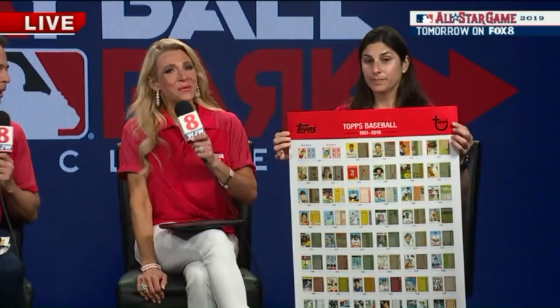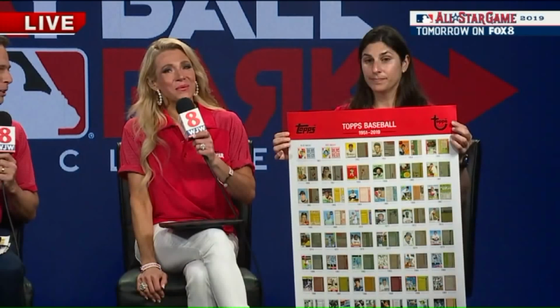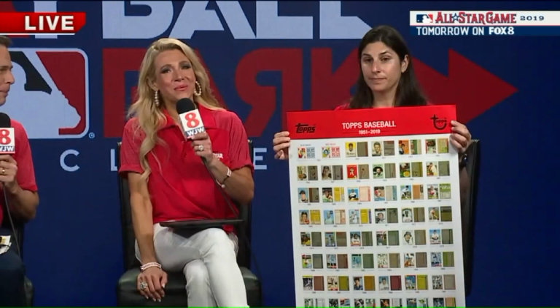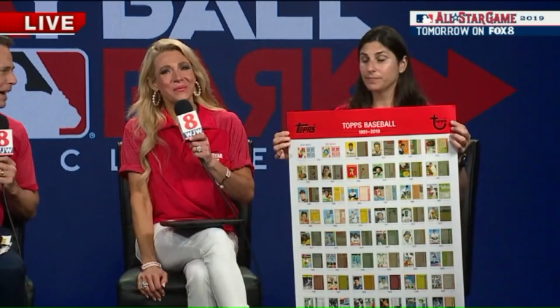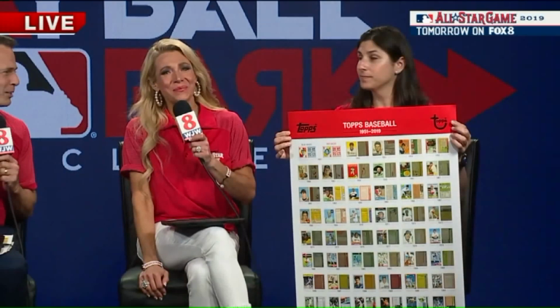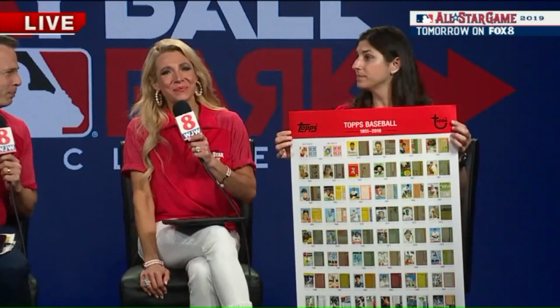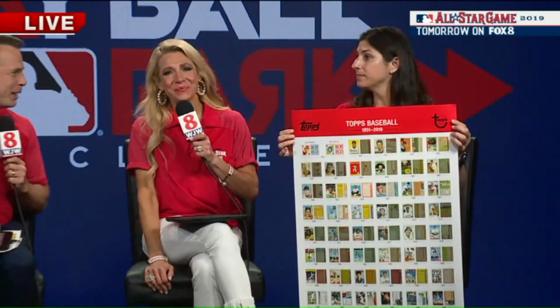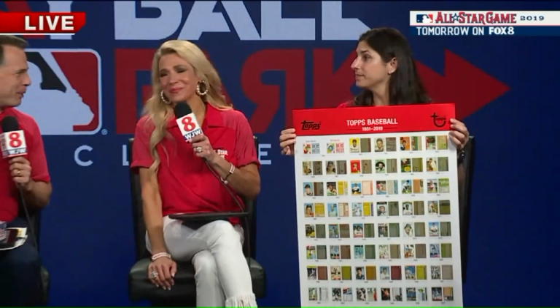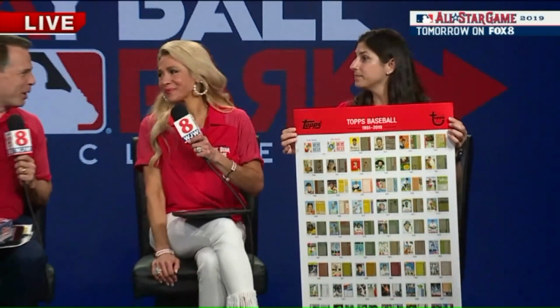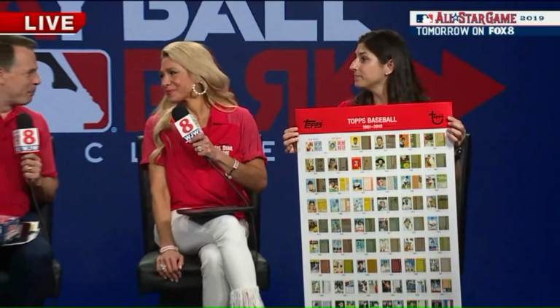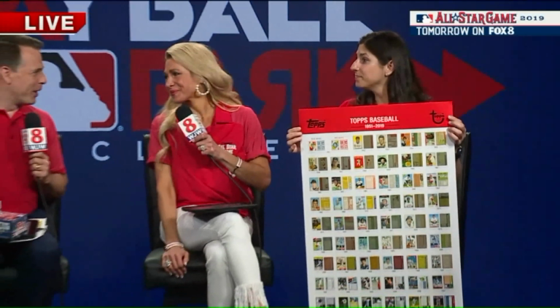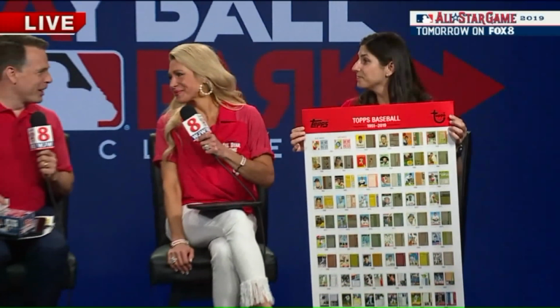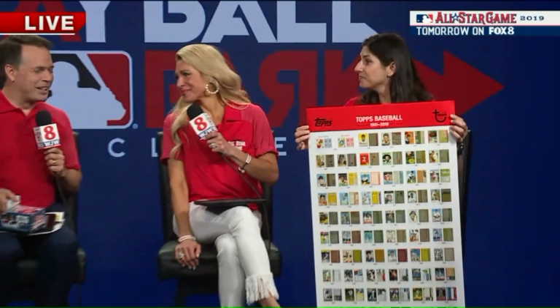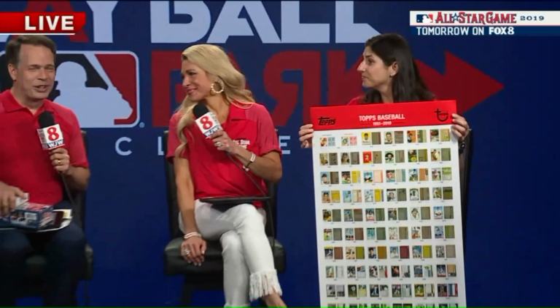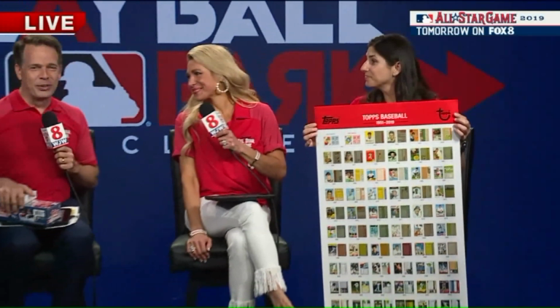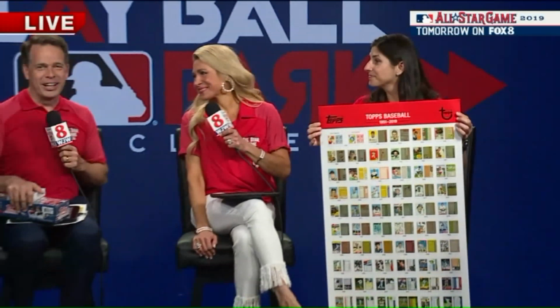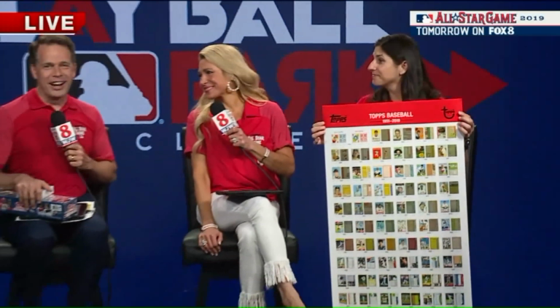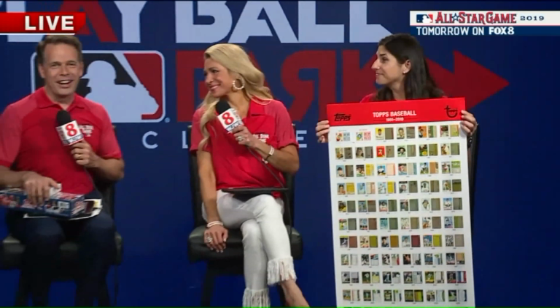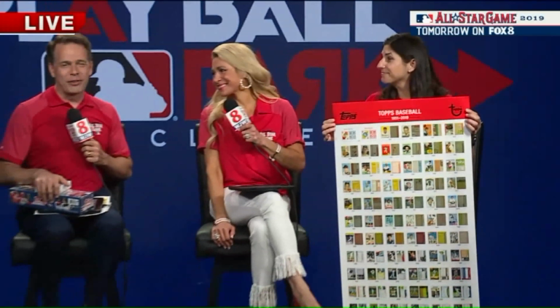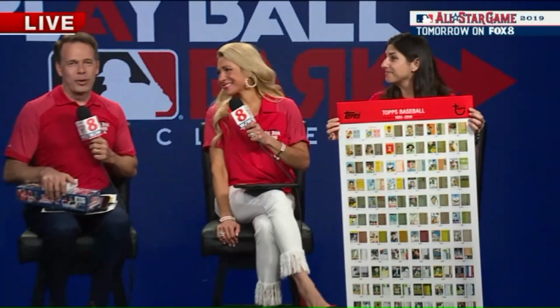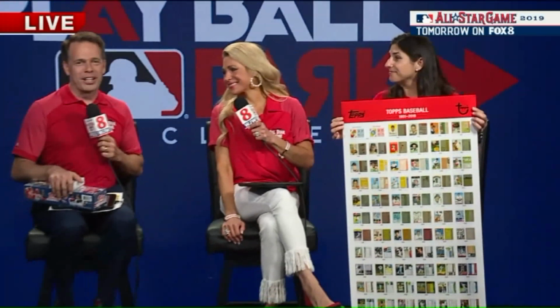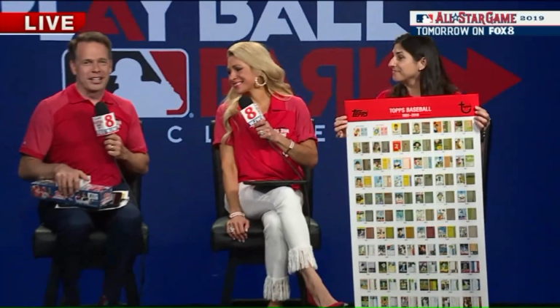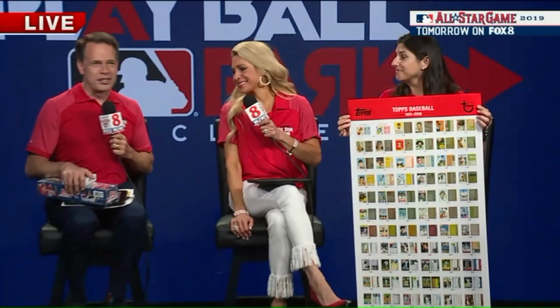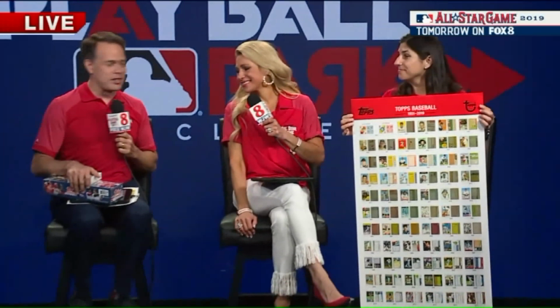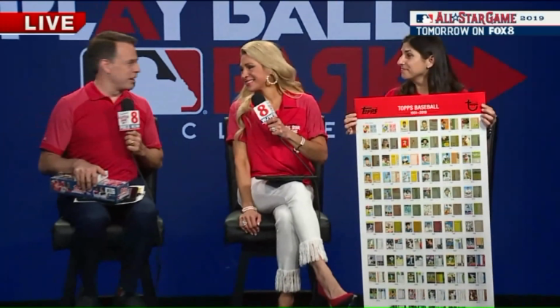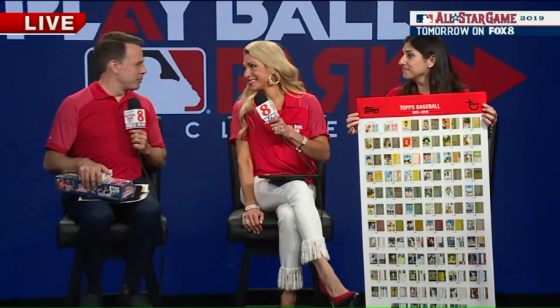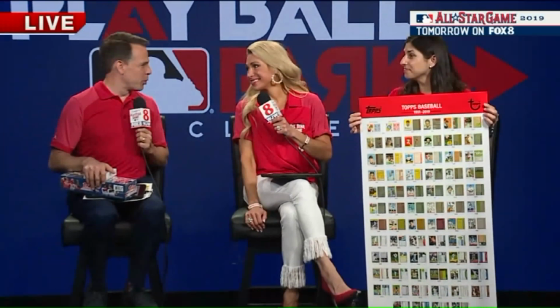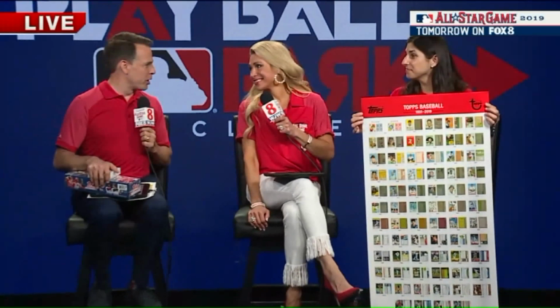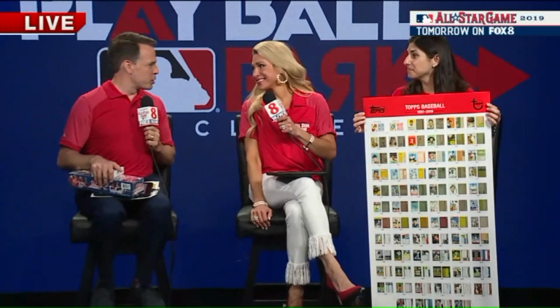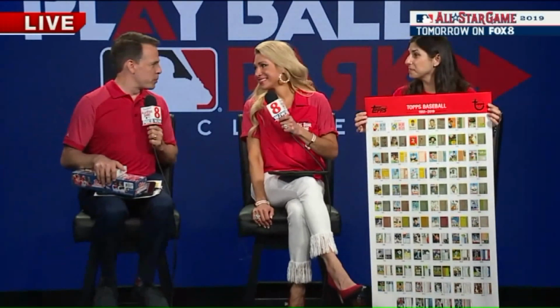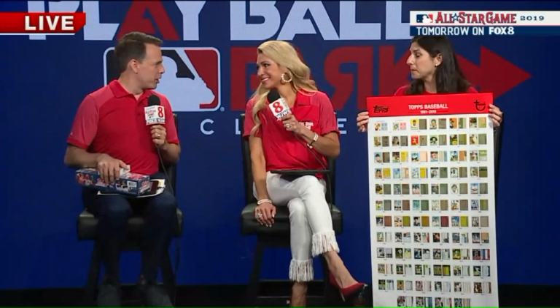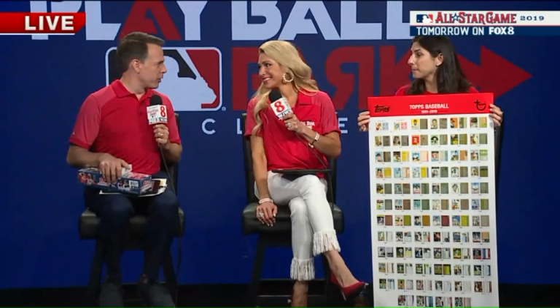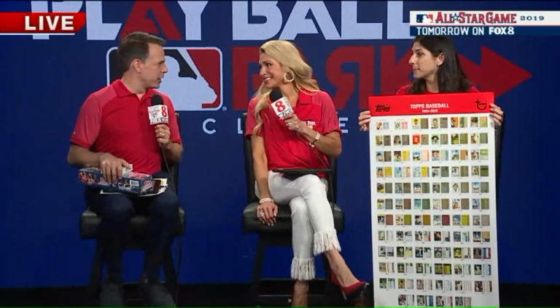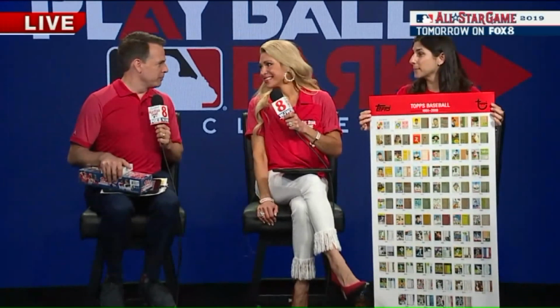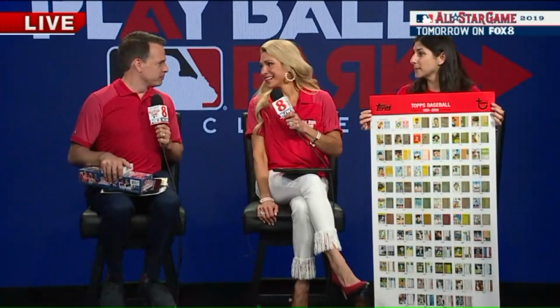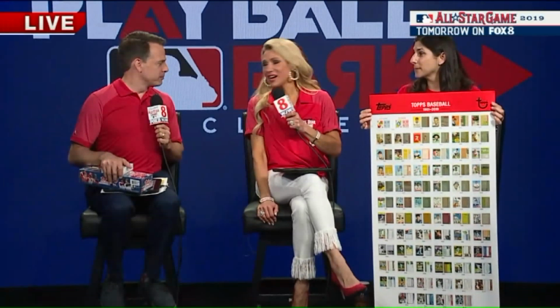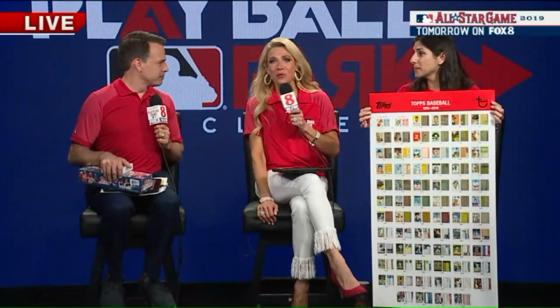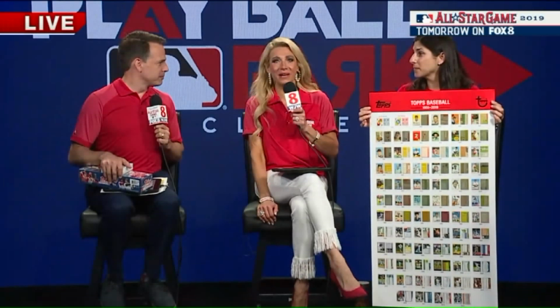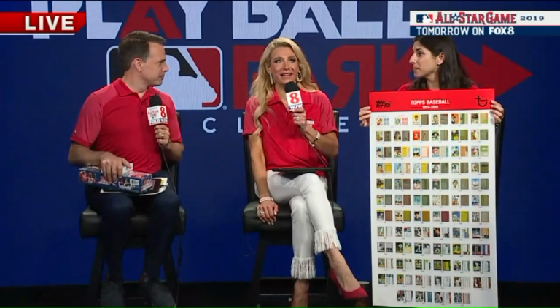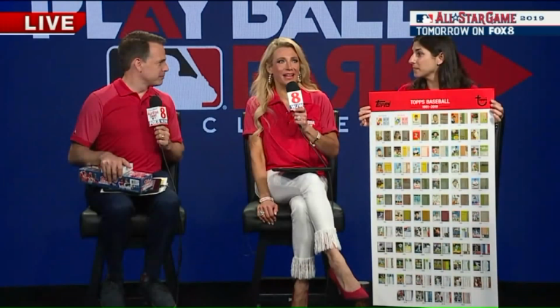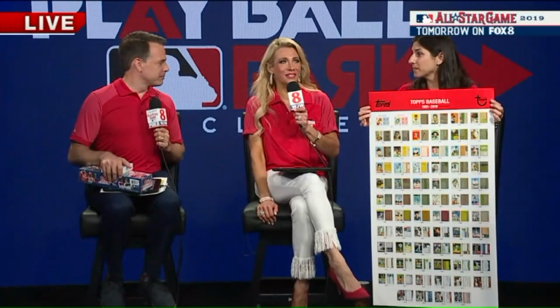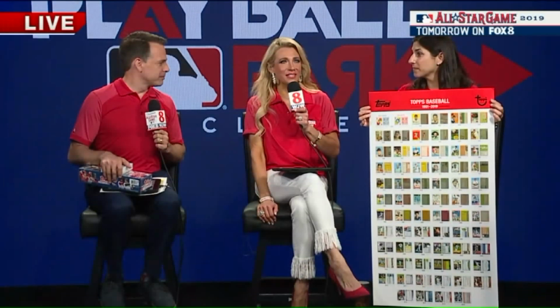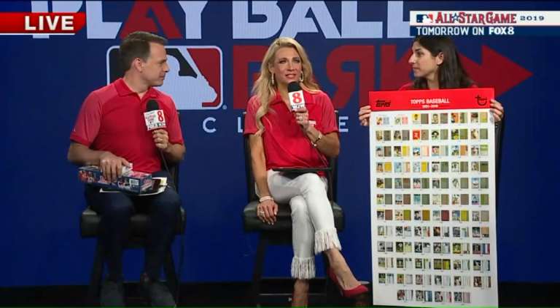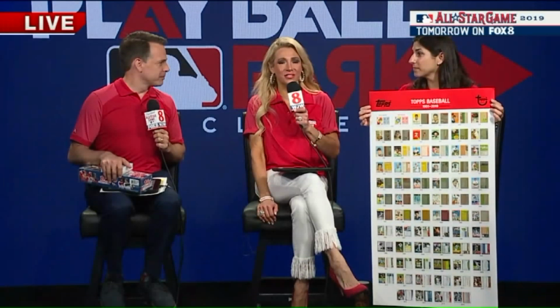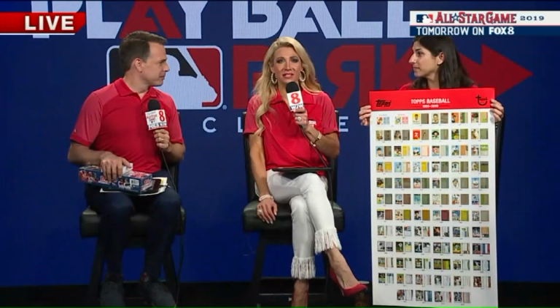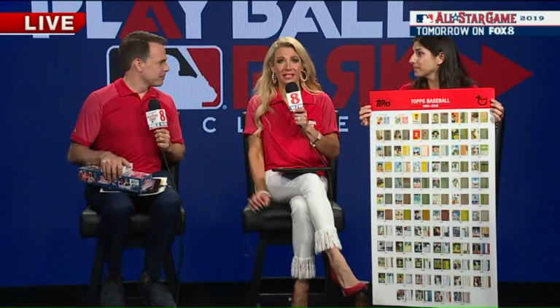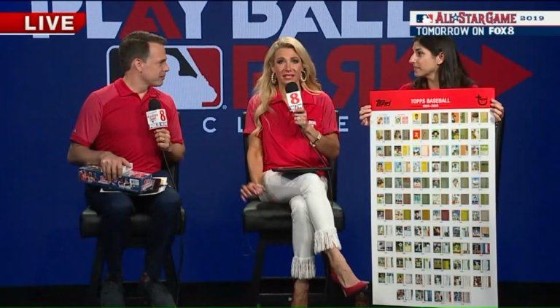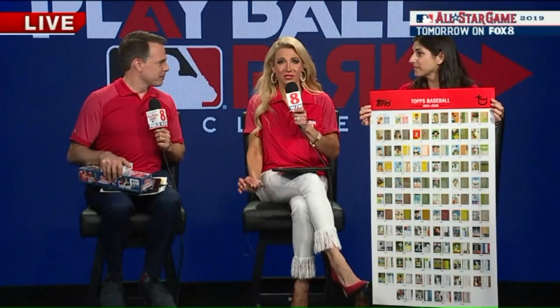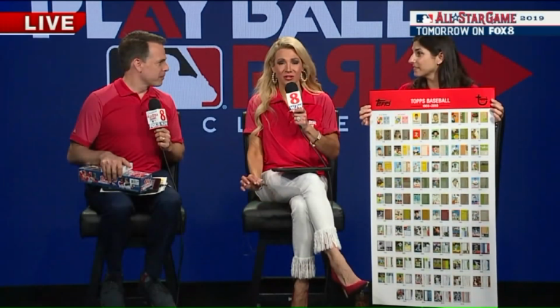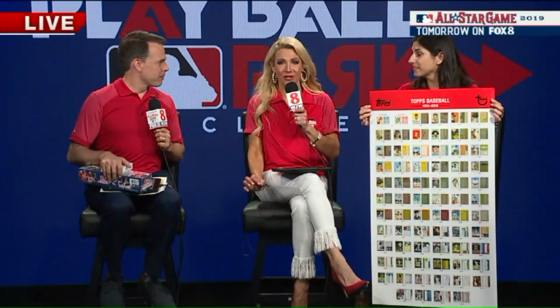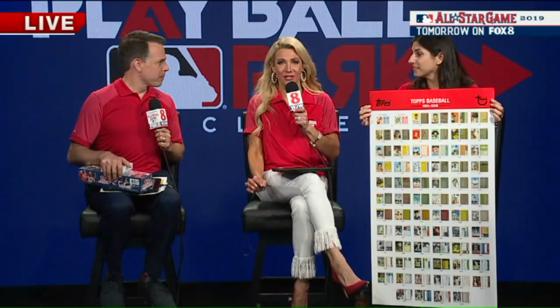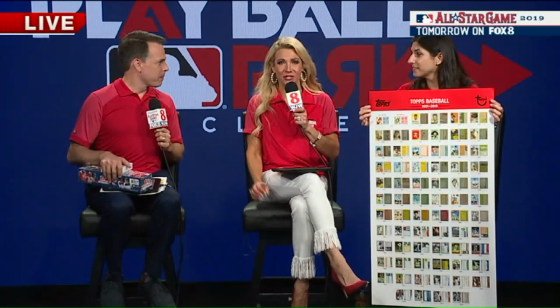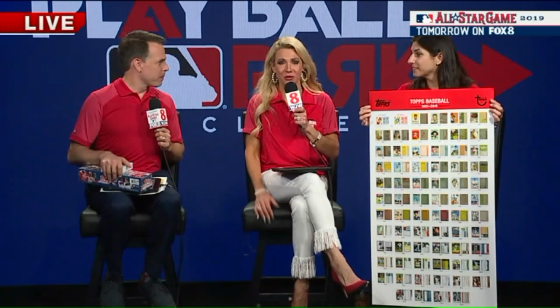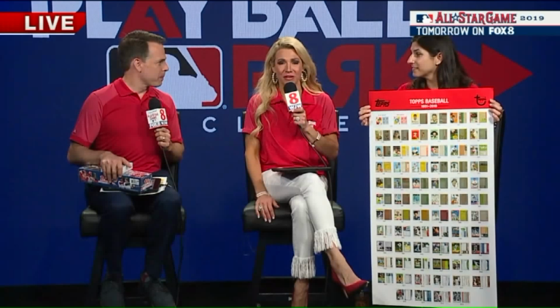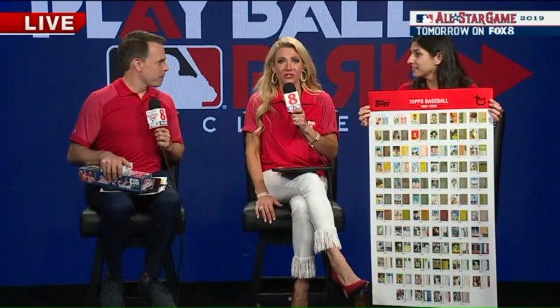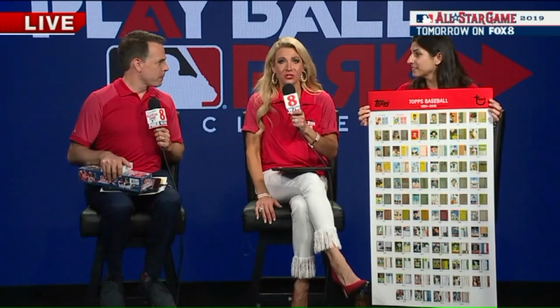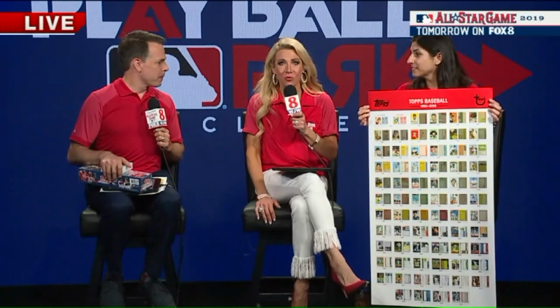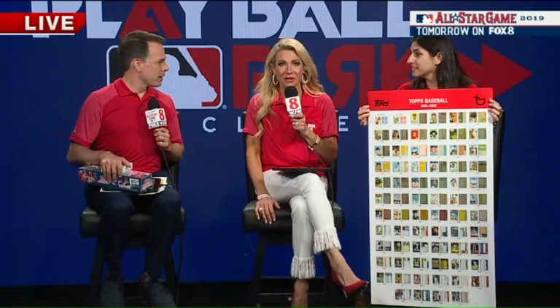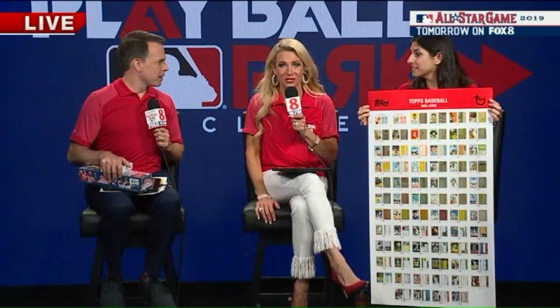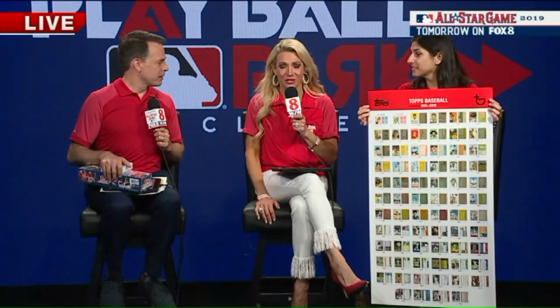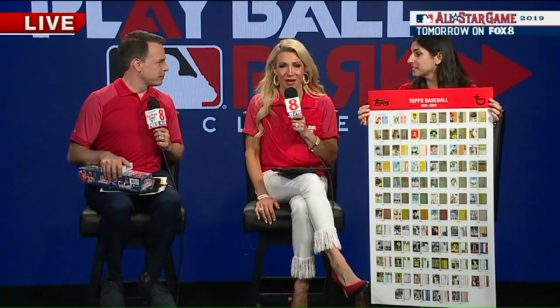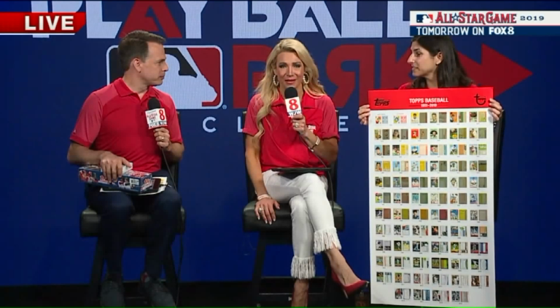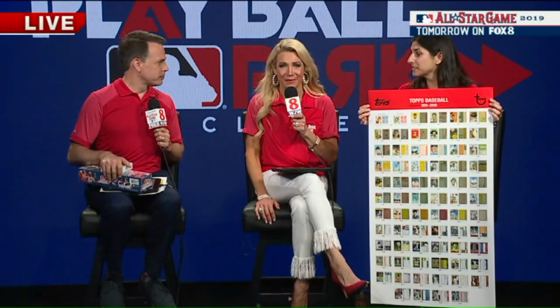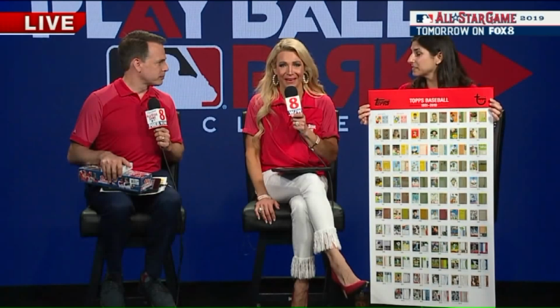Welcome back to Play Ball Park. What an exciting morning it's been already, and it's just getting started. We have so much to talk about.